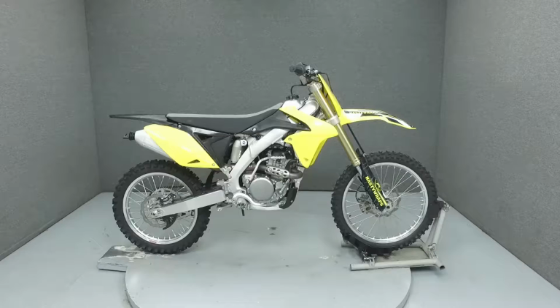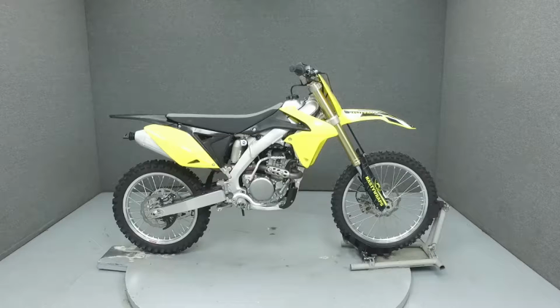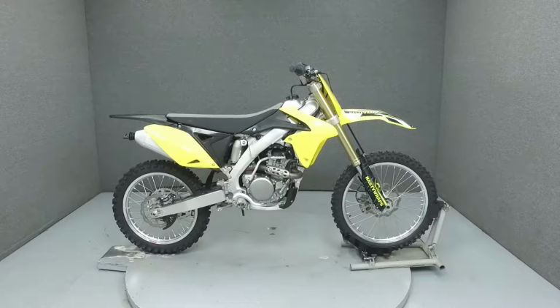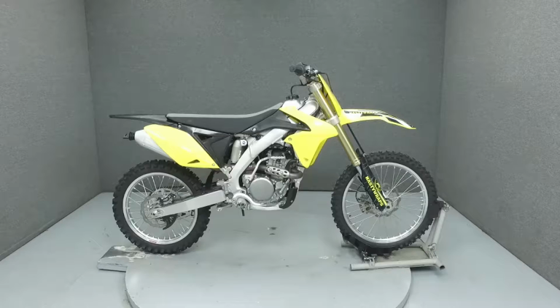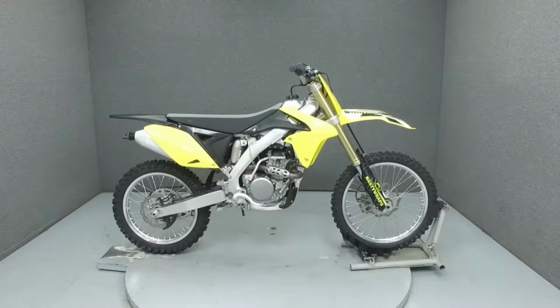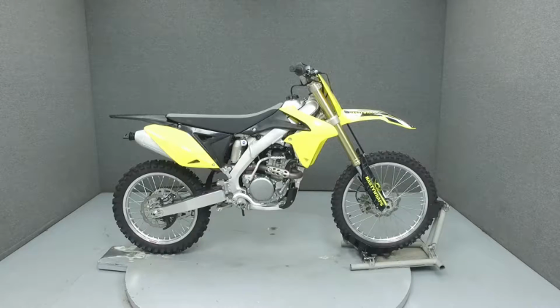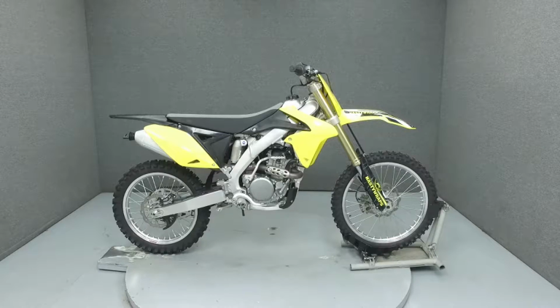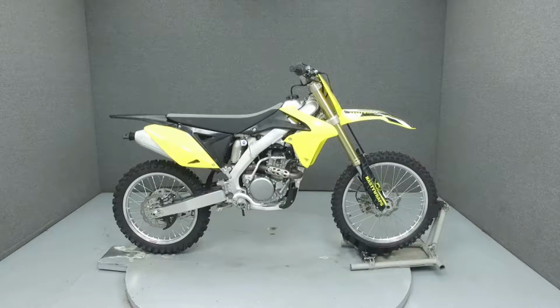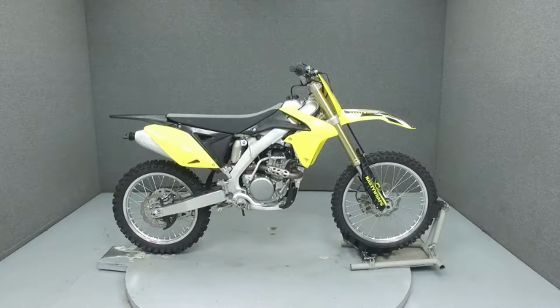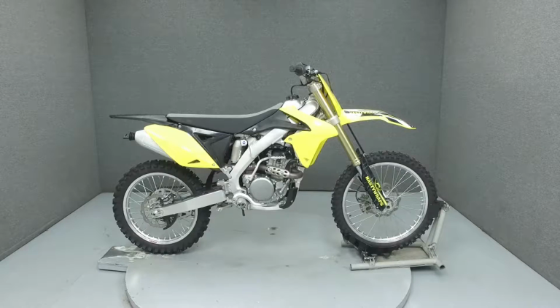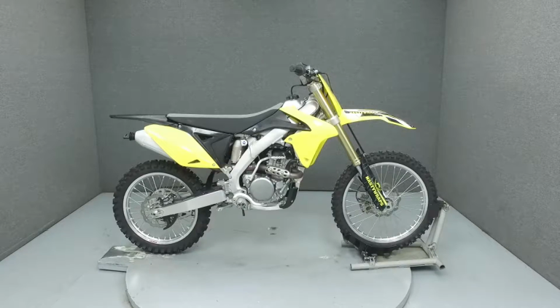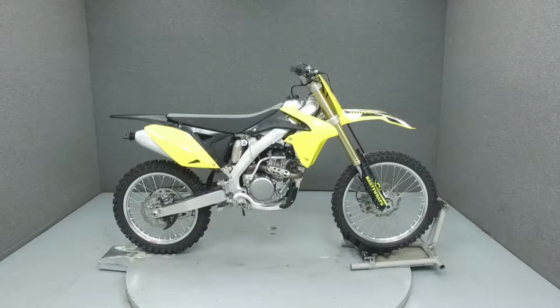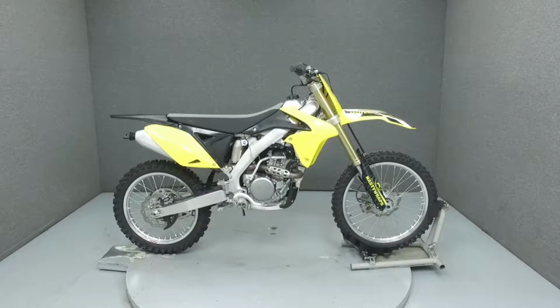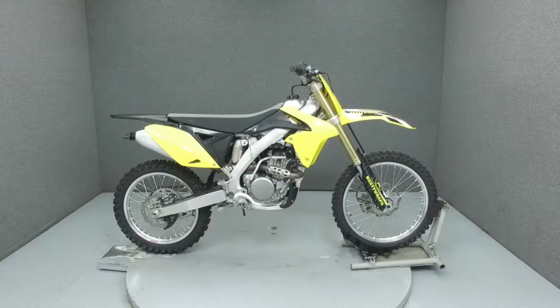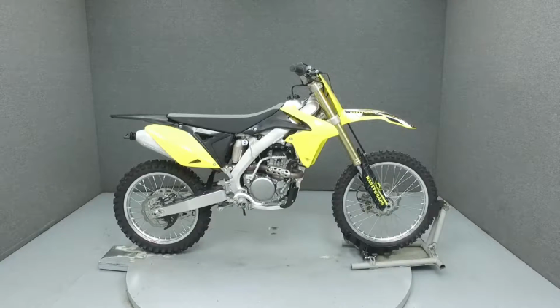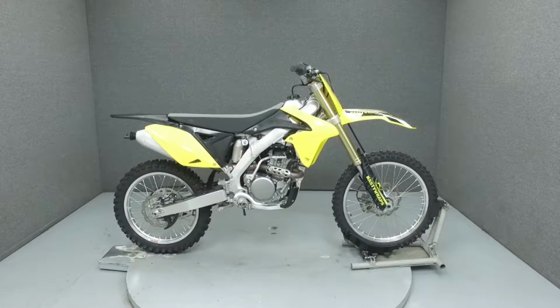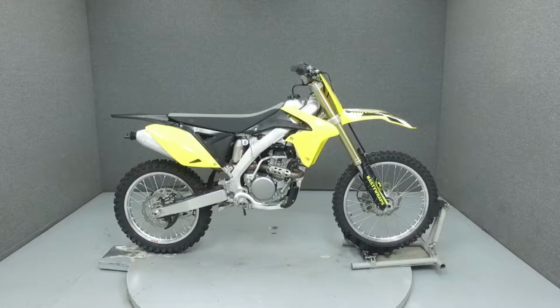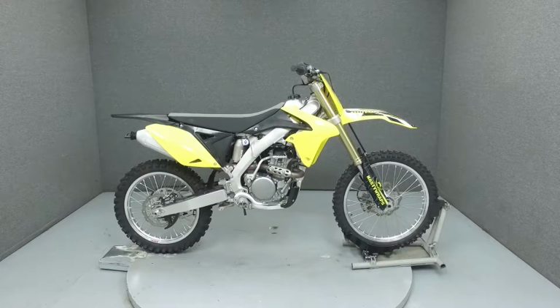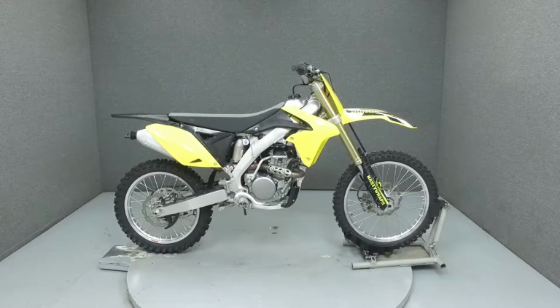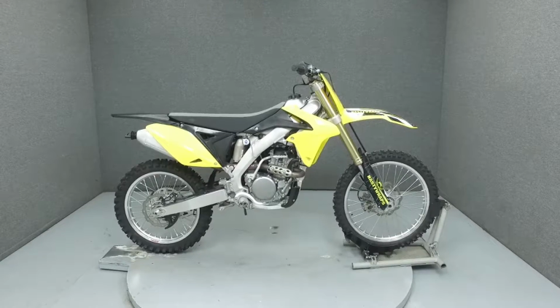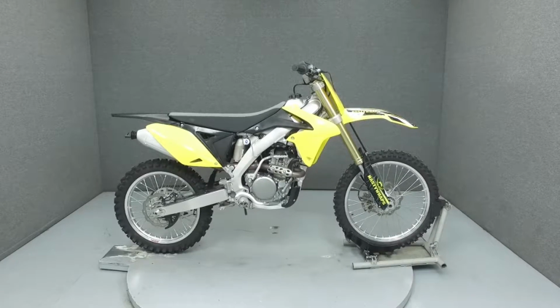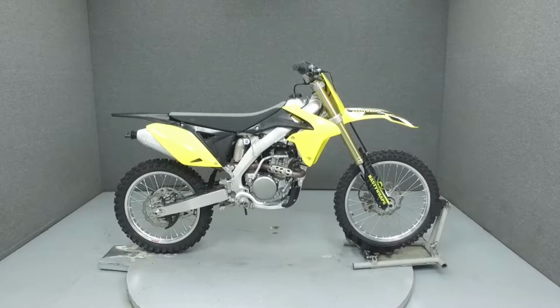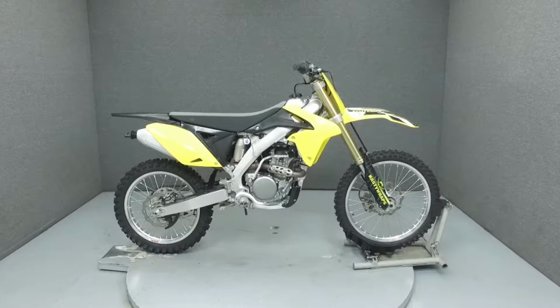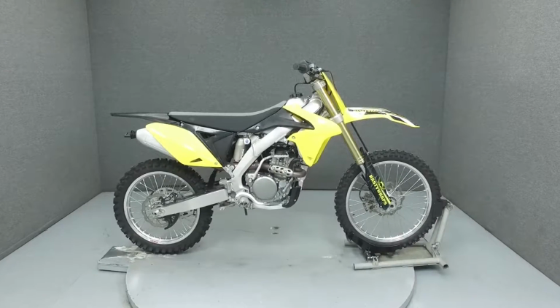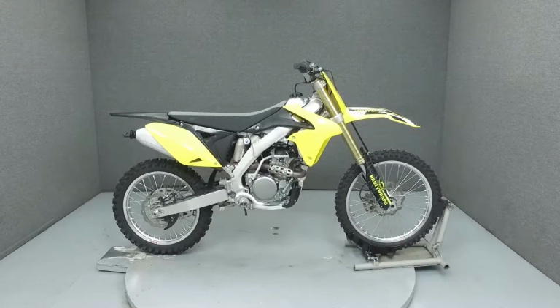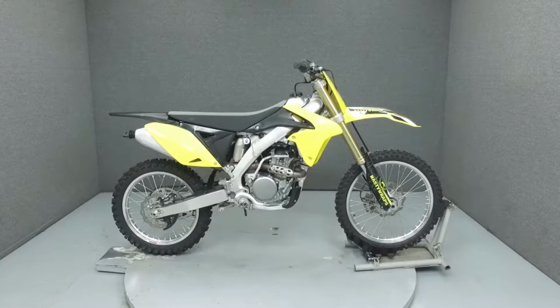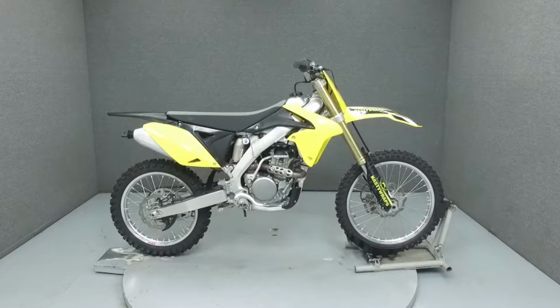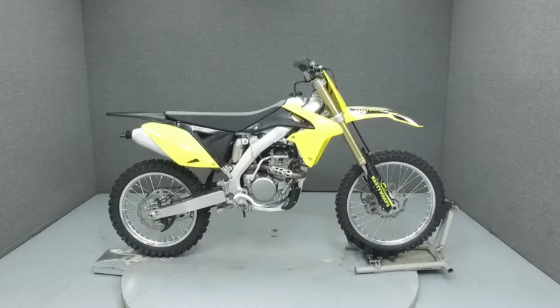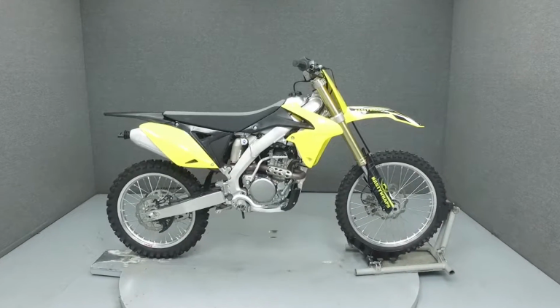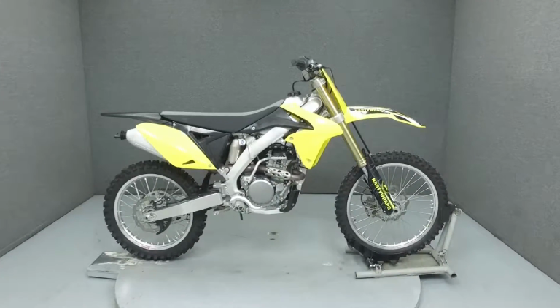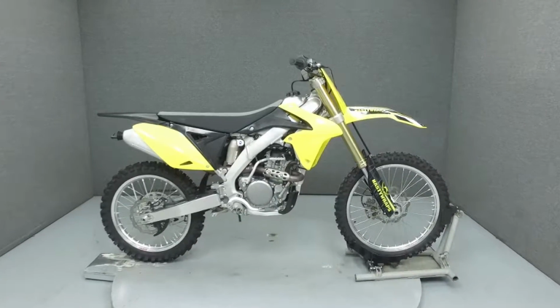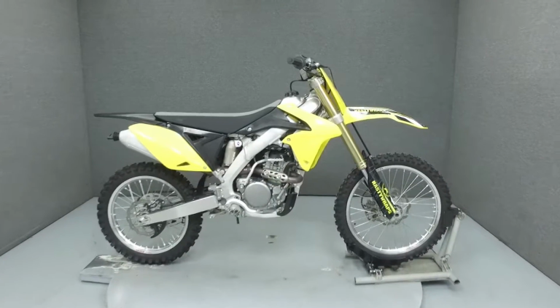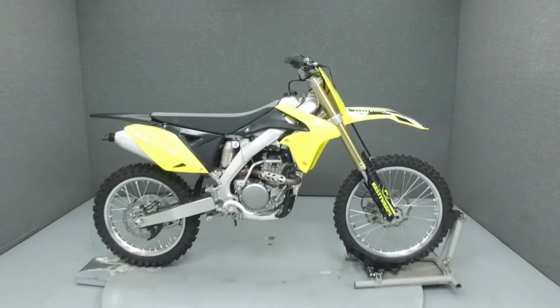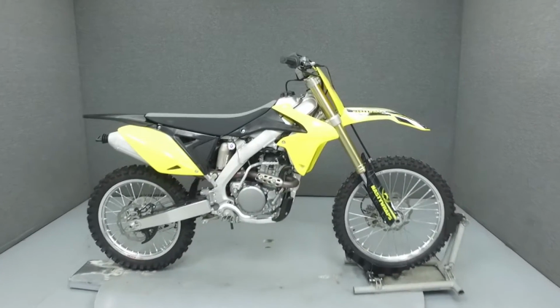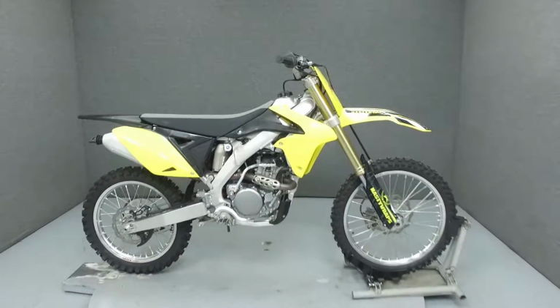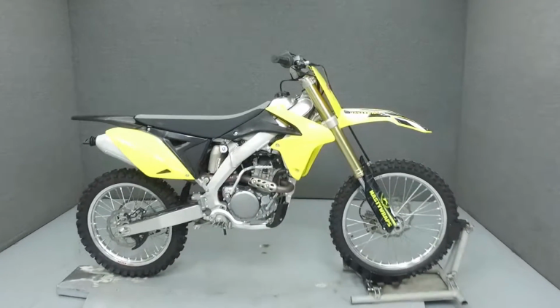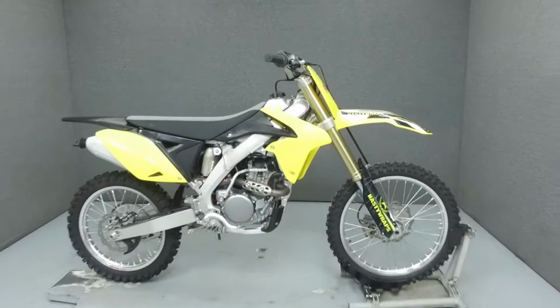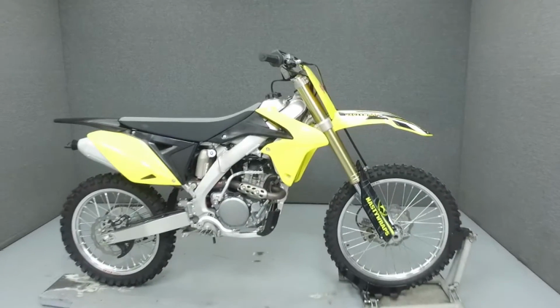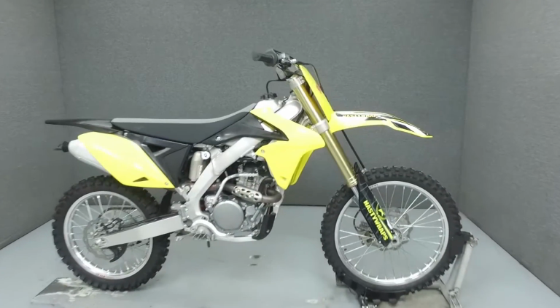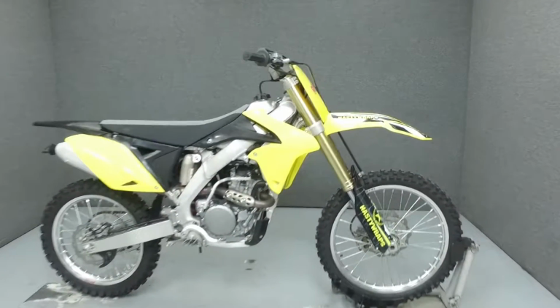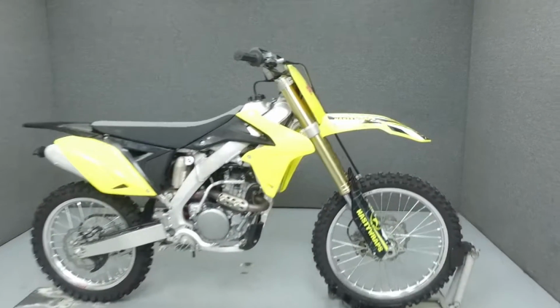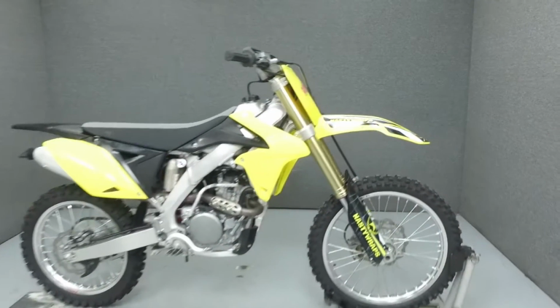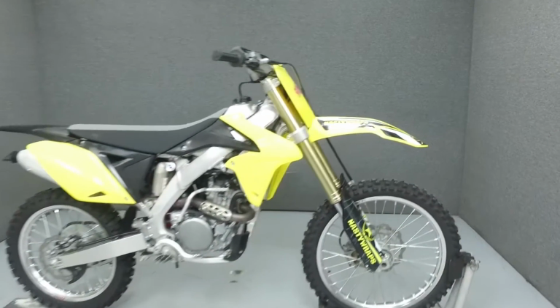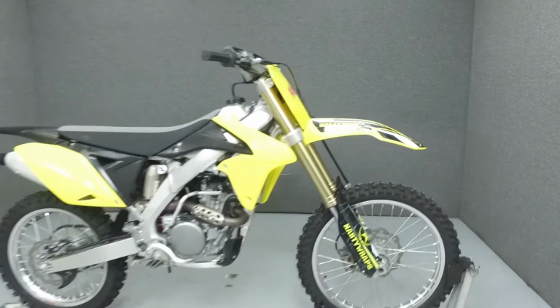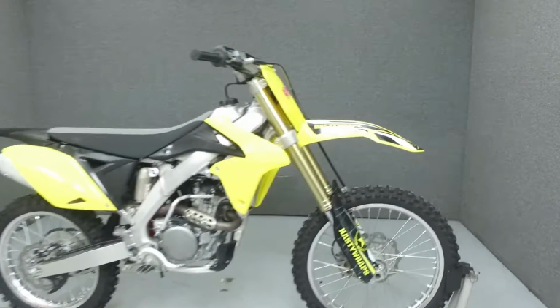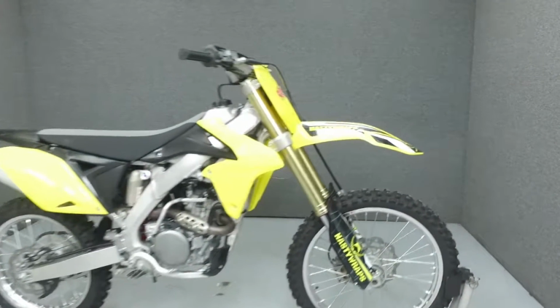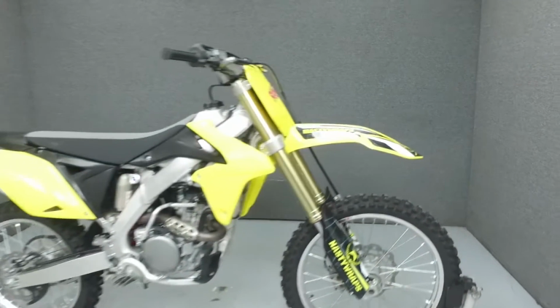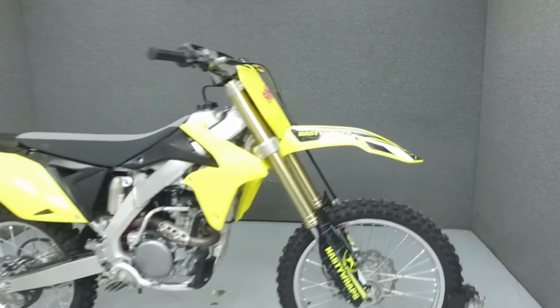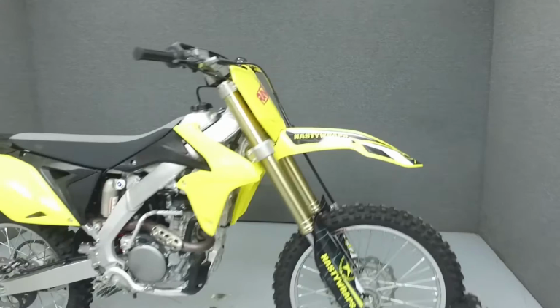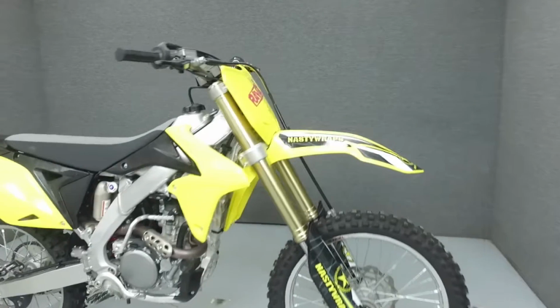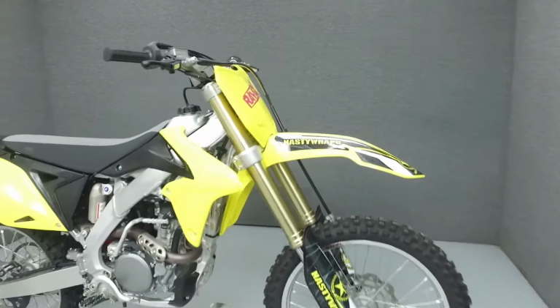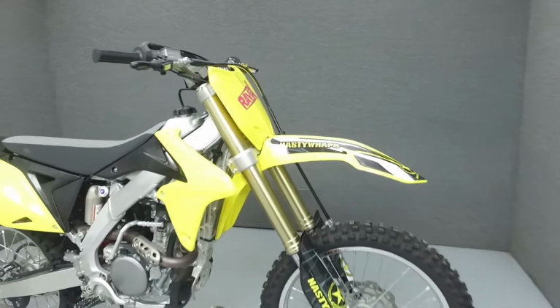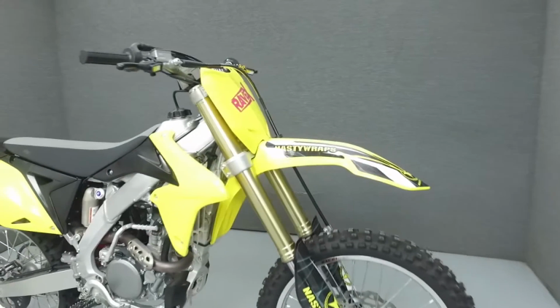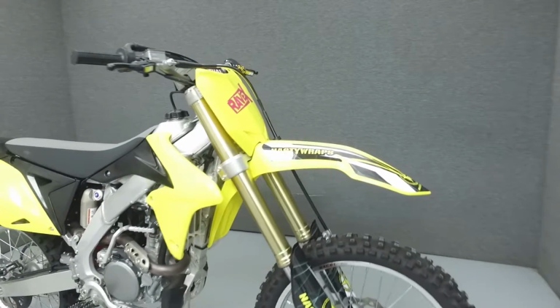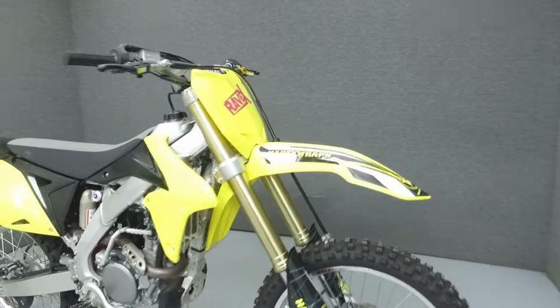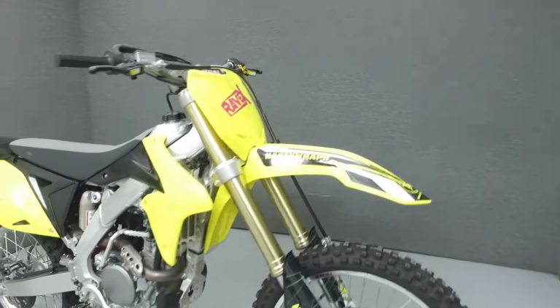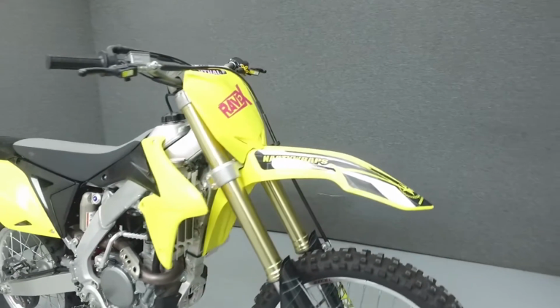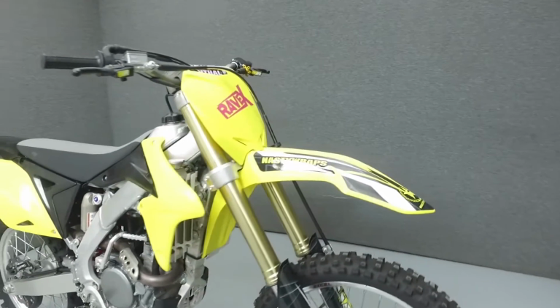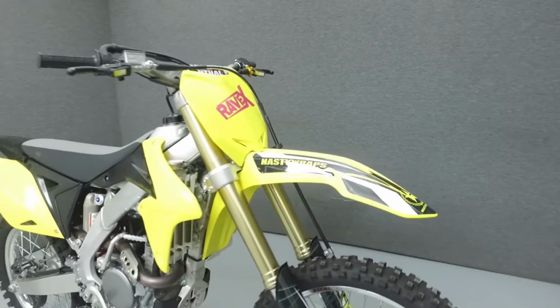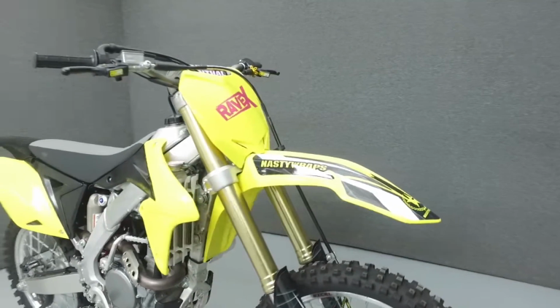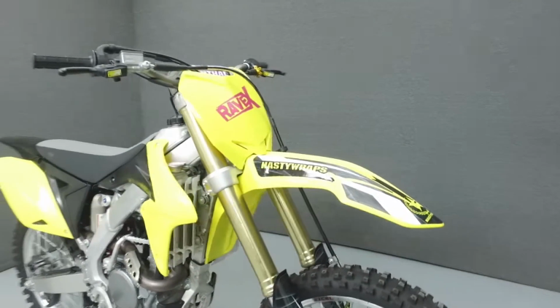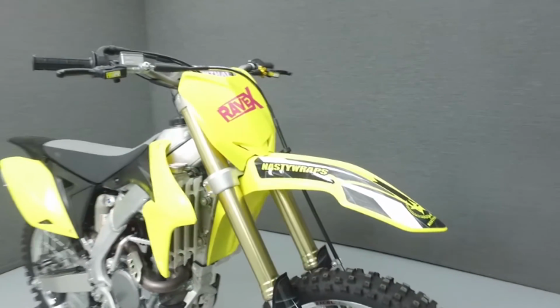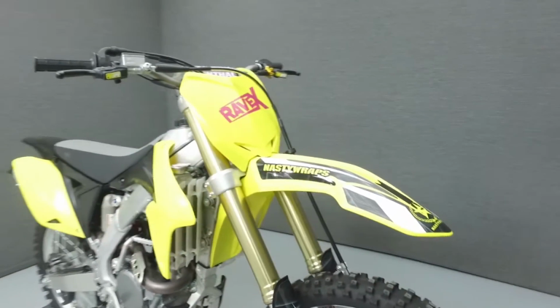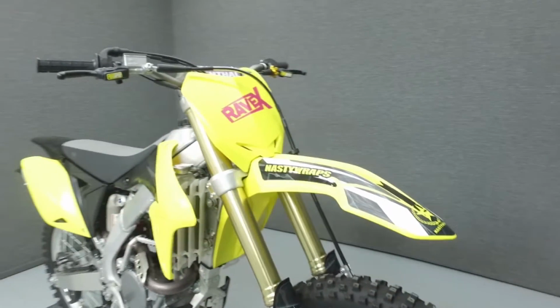Hey everyone, this is Keegan from National Power Sports. Today we're going to take a look at this 2015 Suzuki RMZ250.